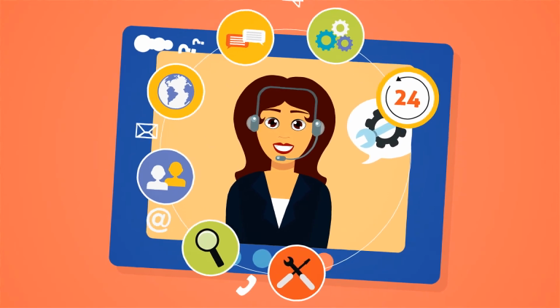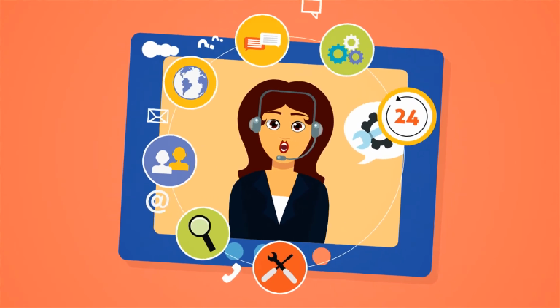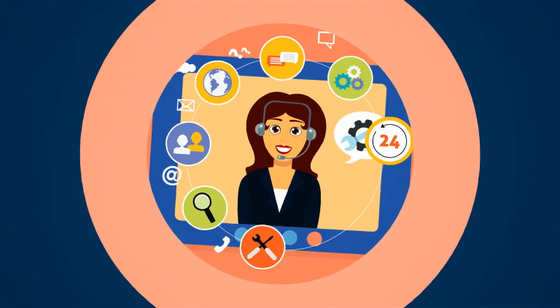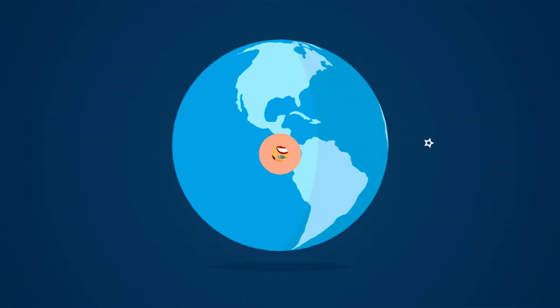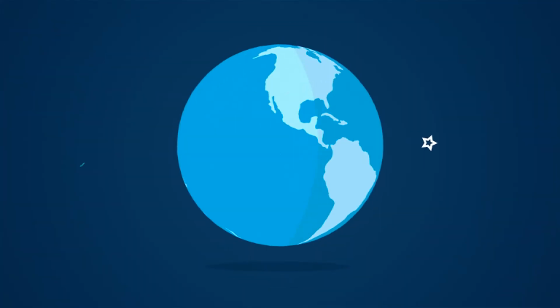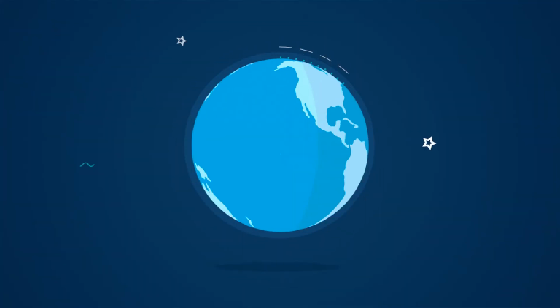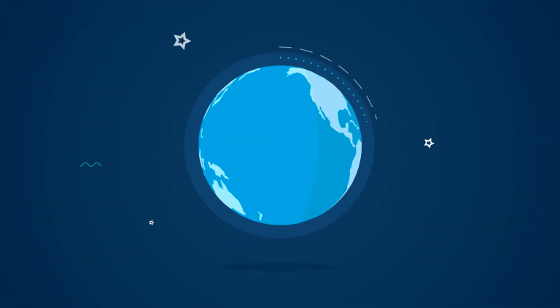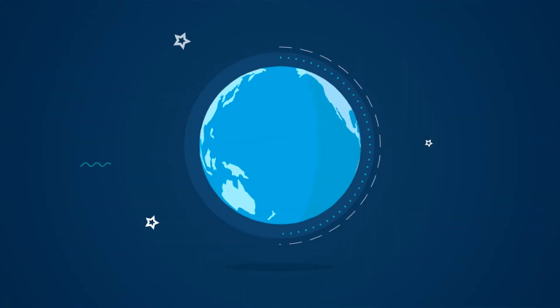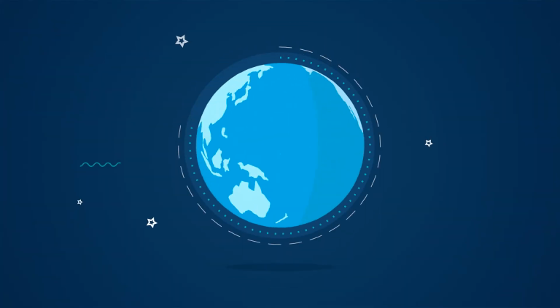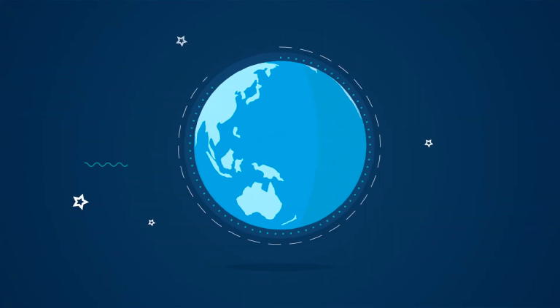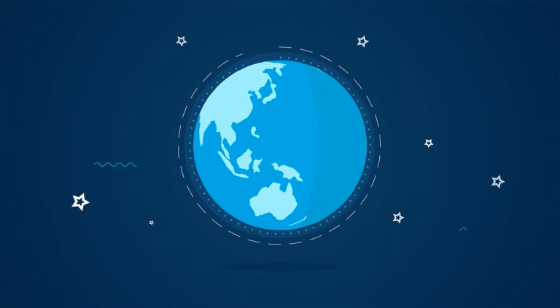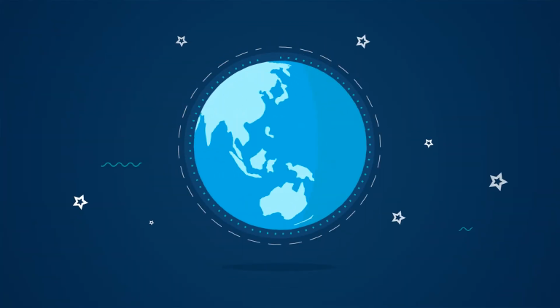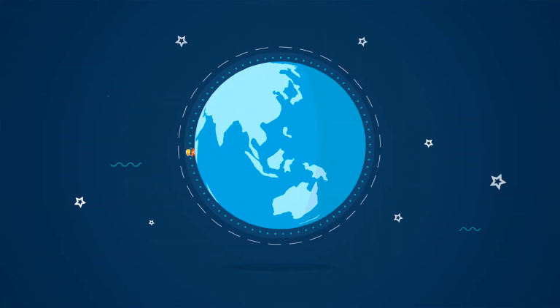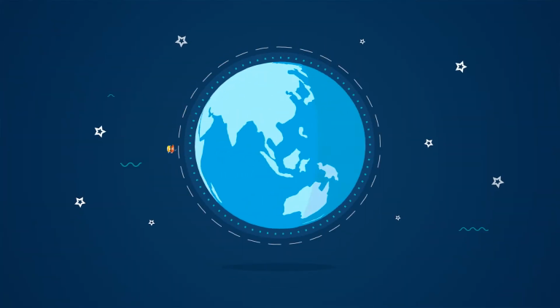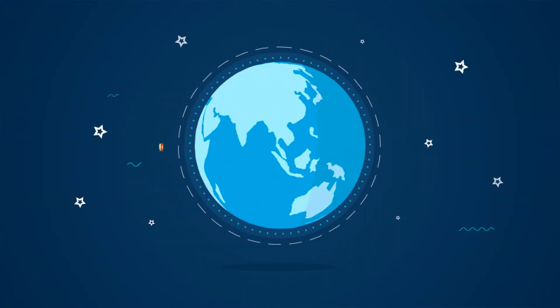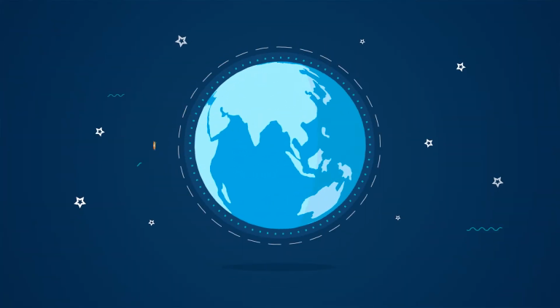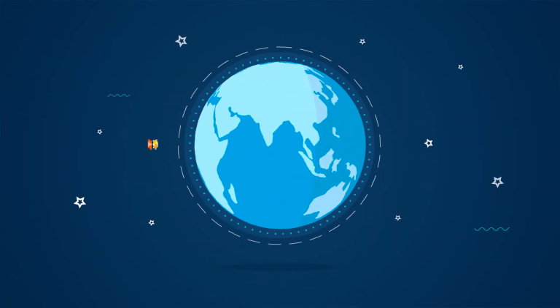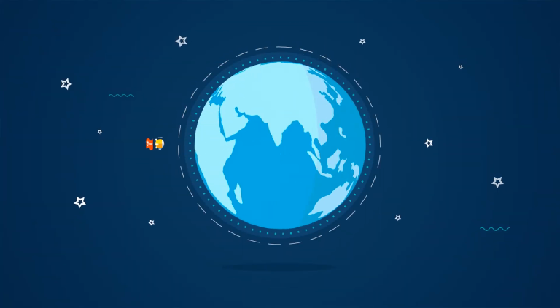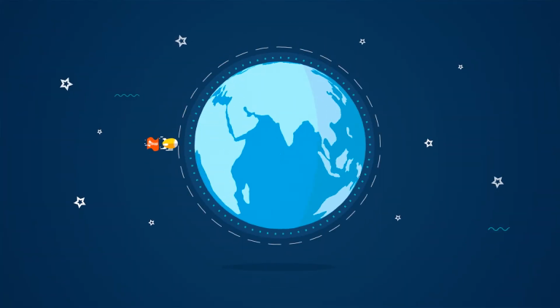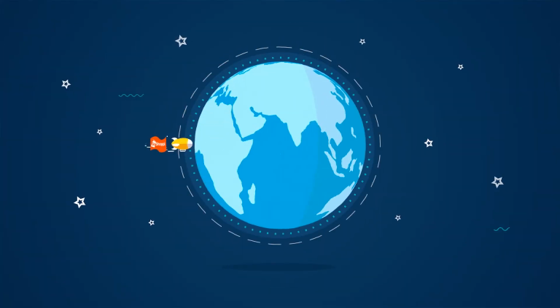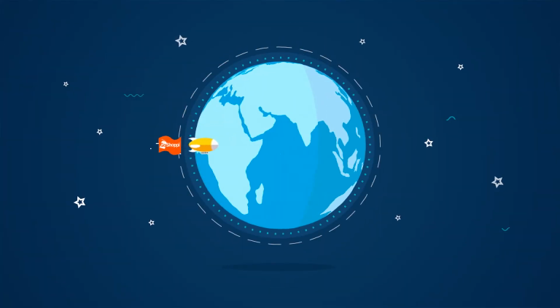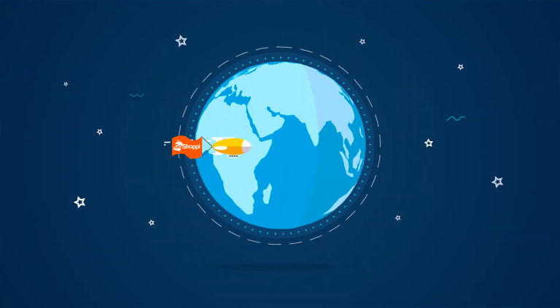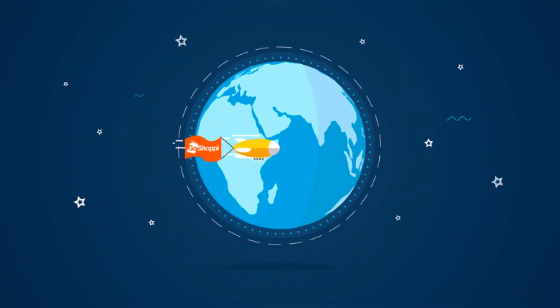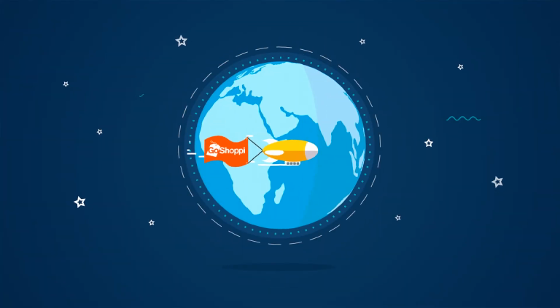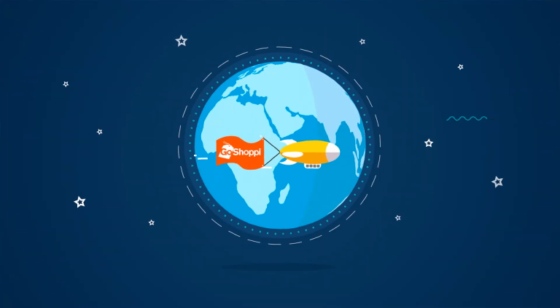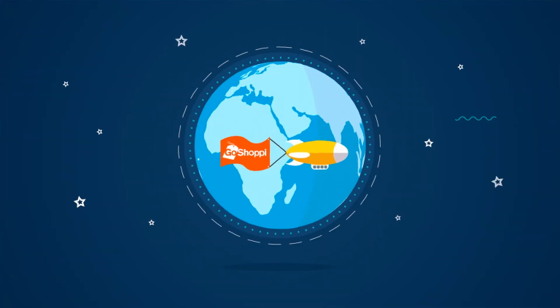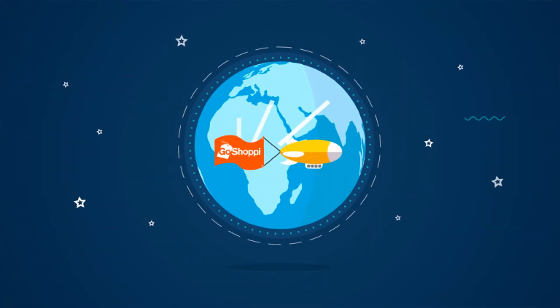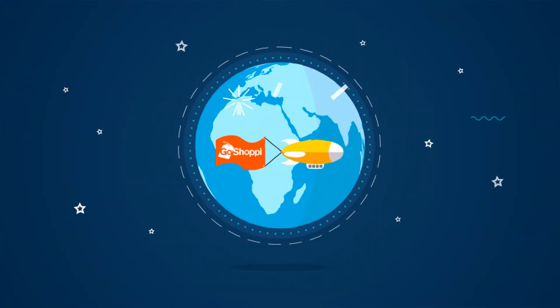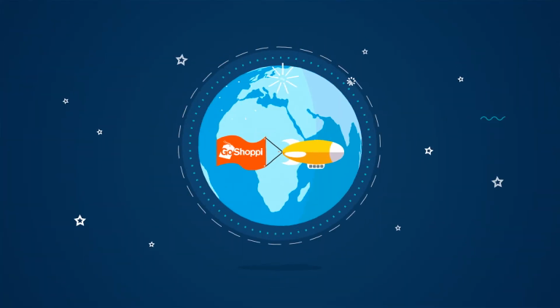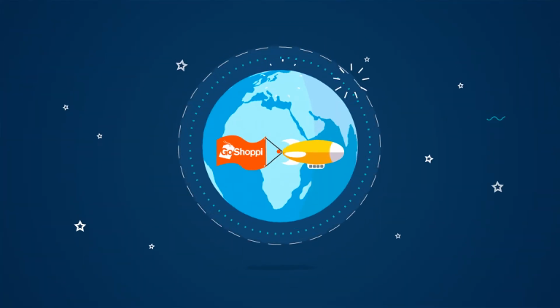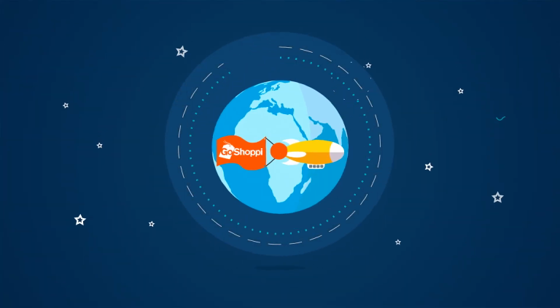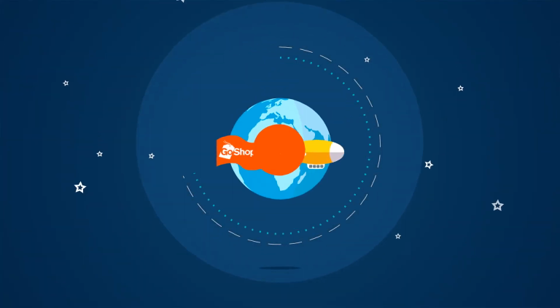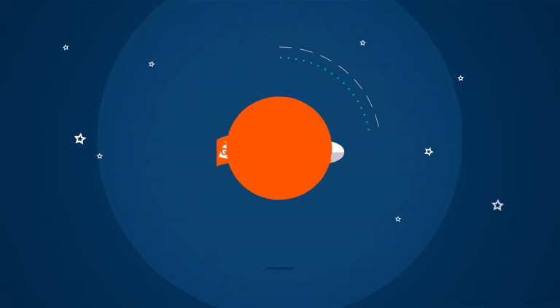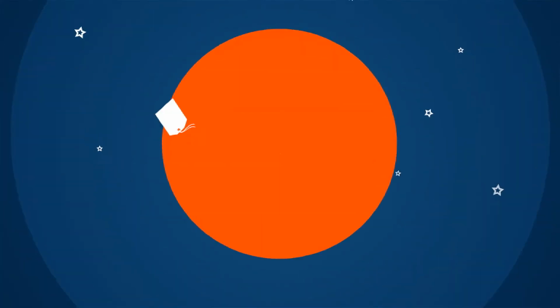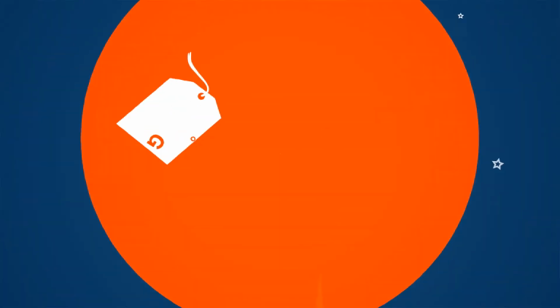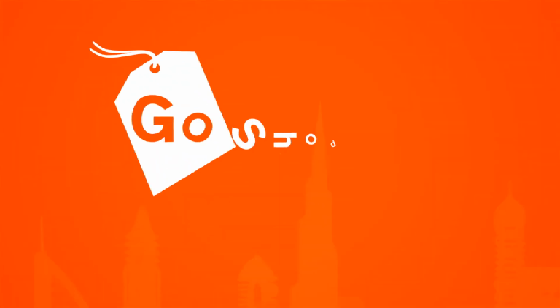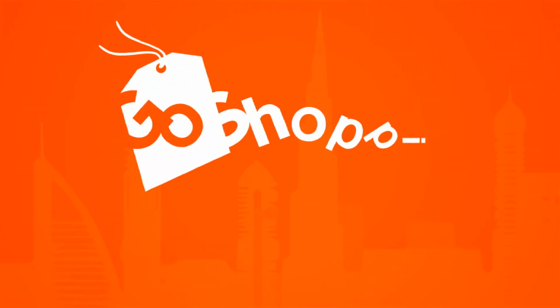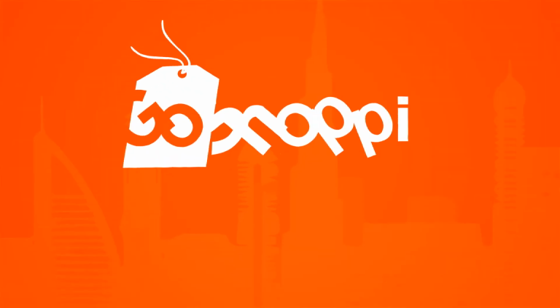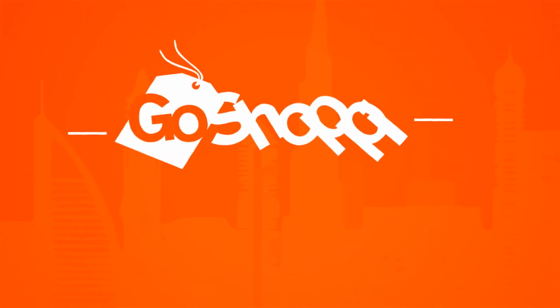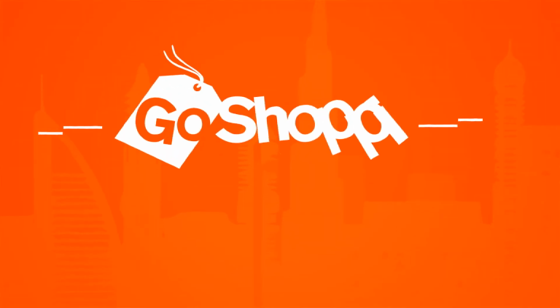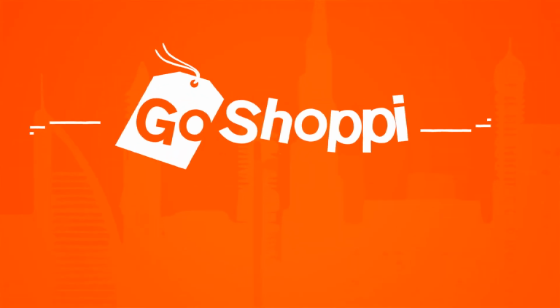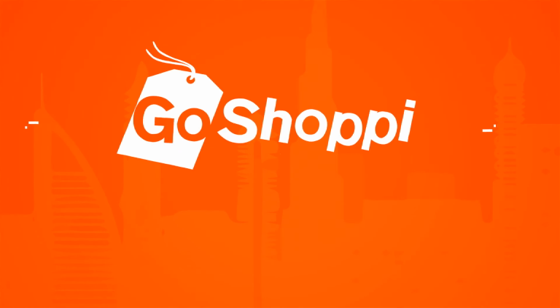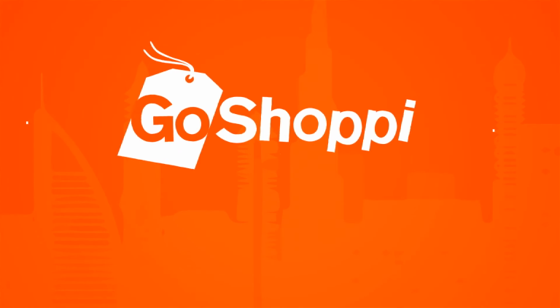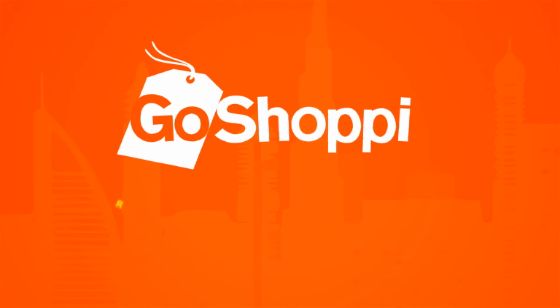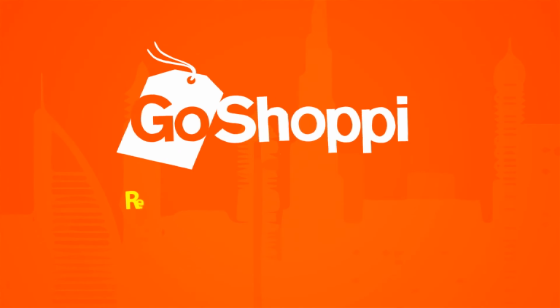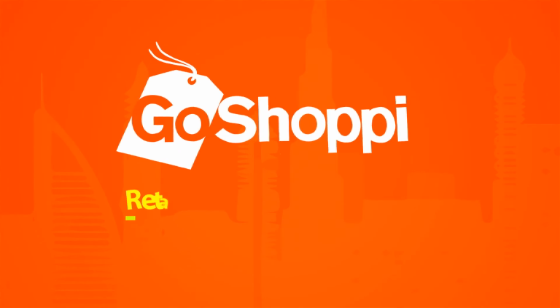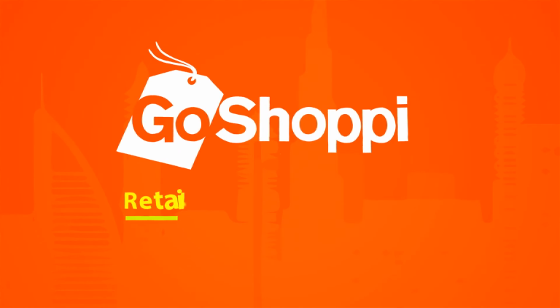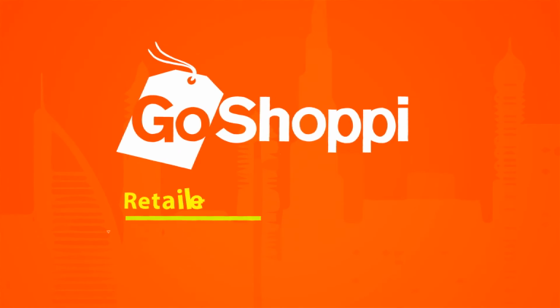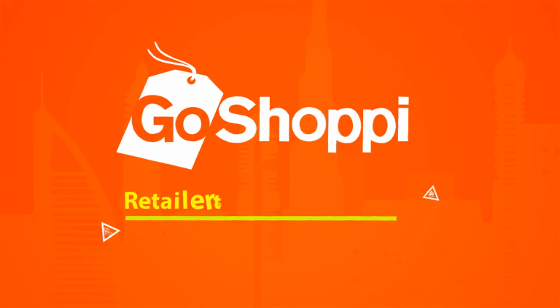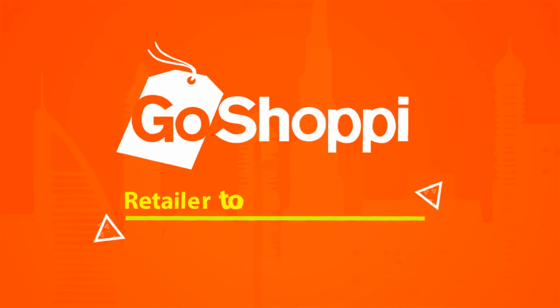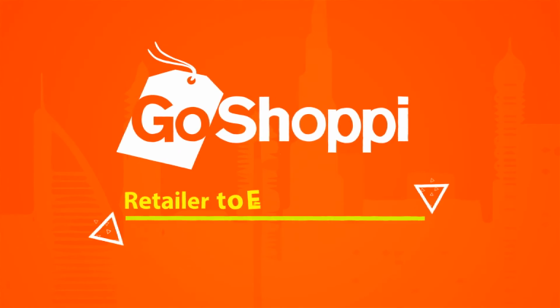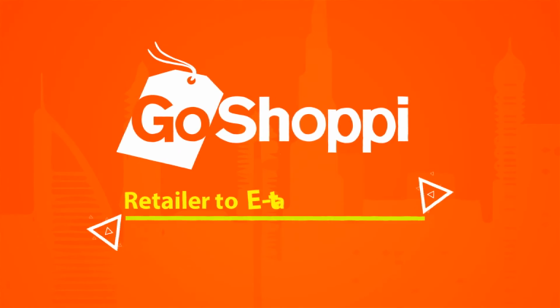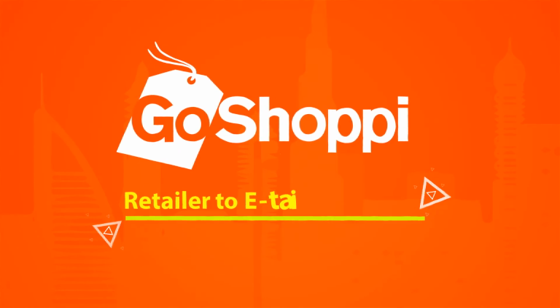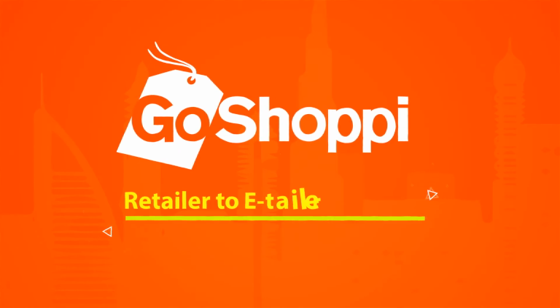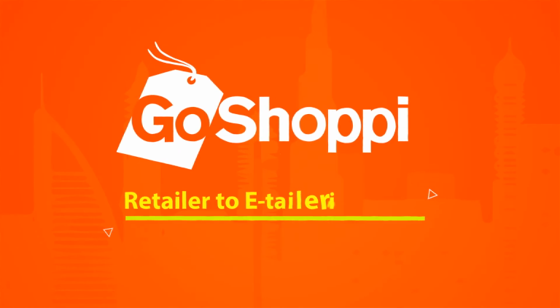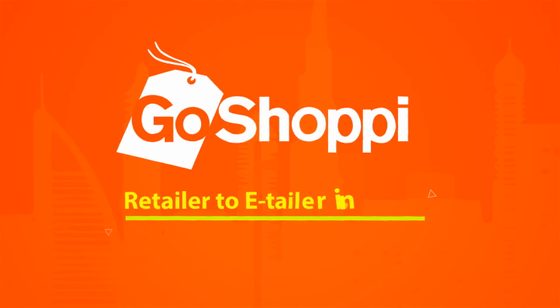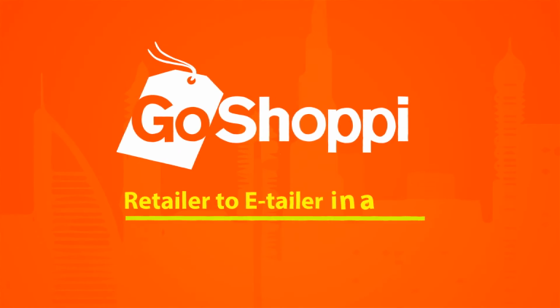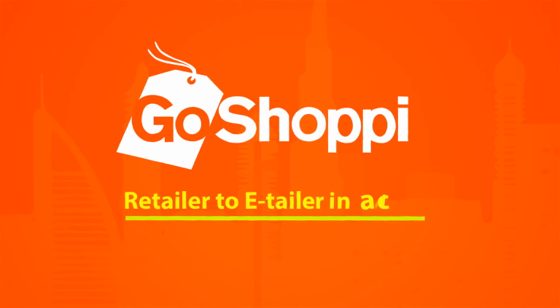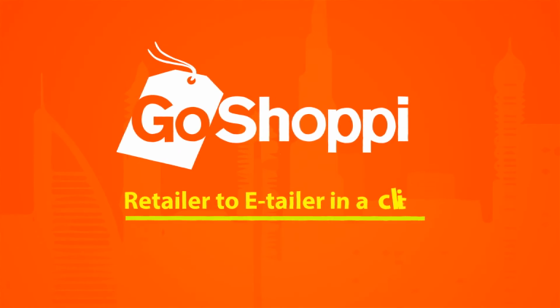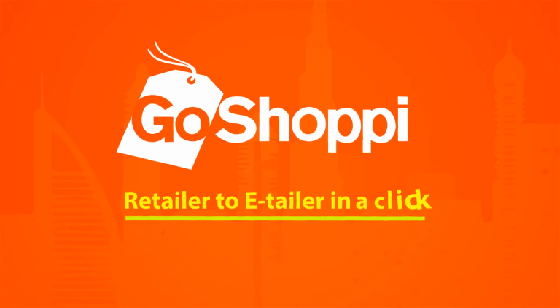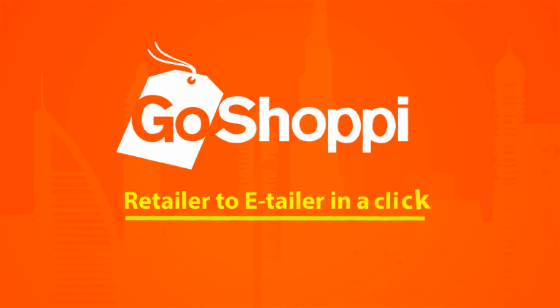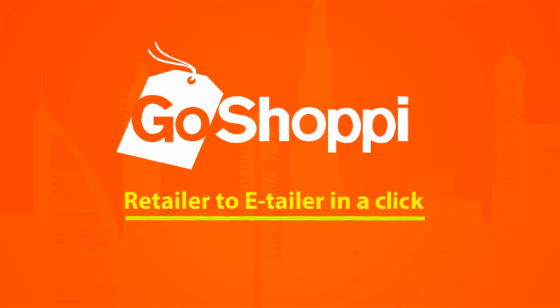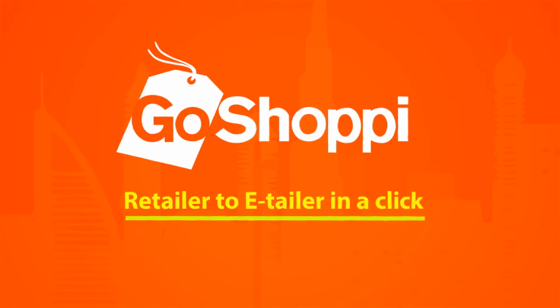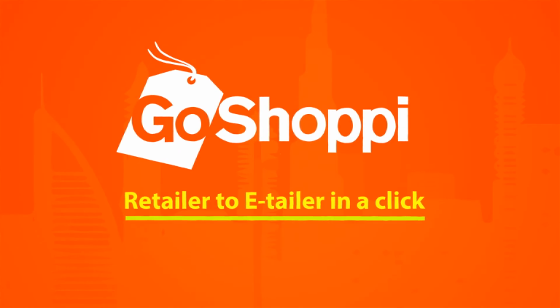Be a part of a revolutionary online solution by signing up today. GoShoppy — retailer to e-tailer, just a click away.